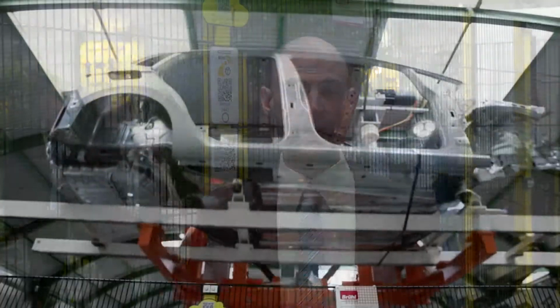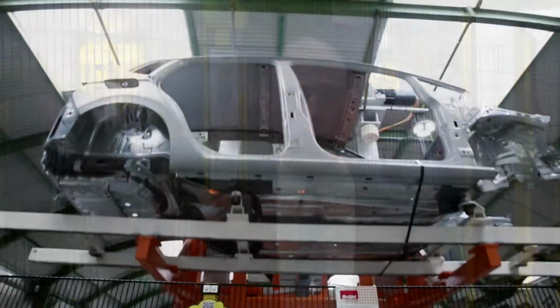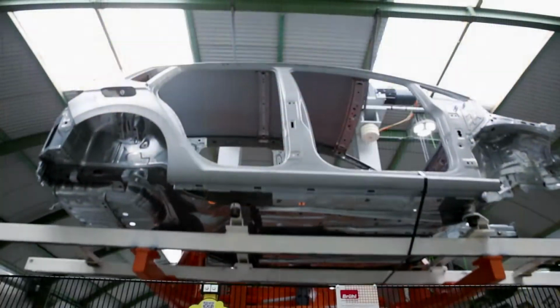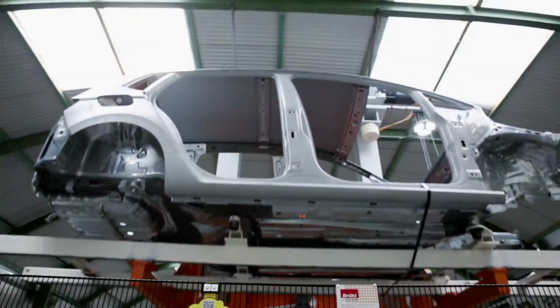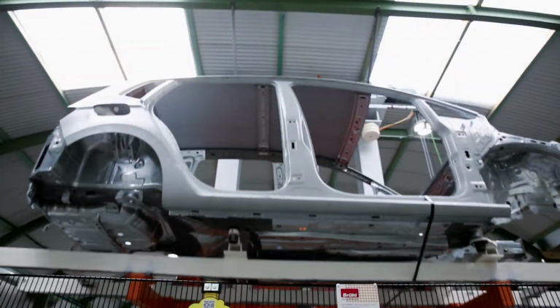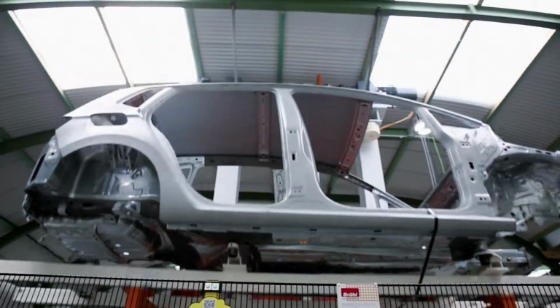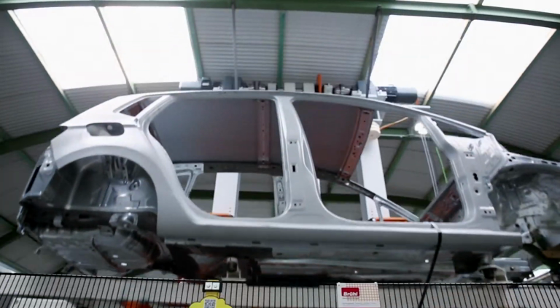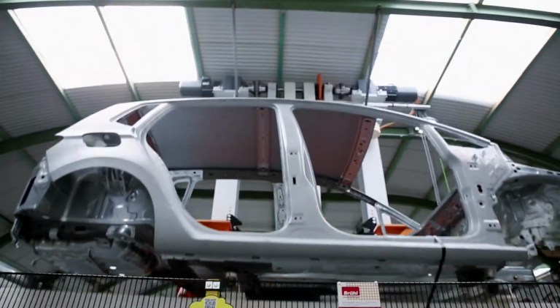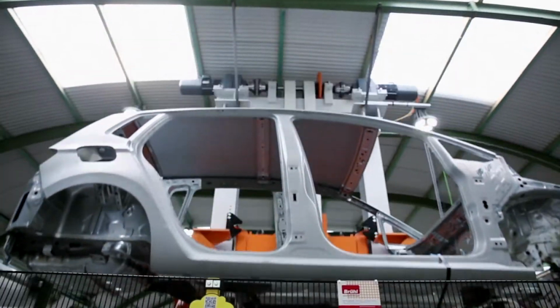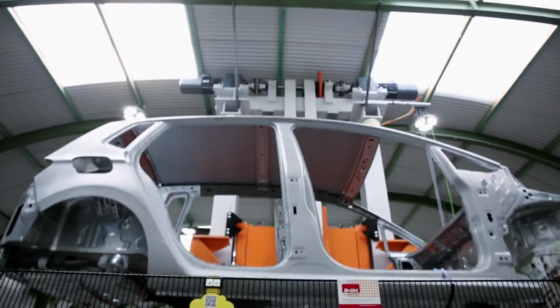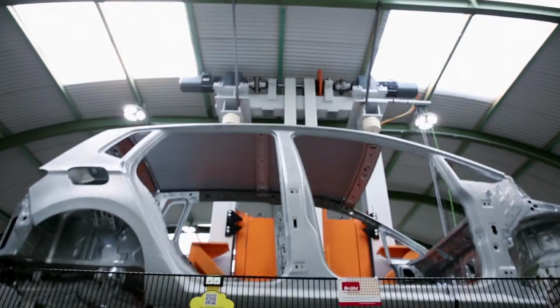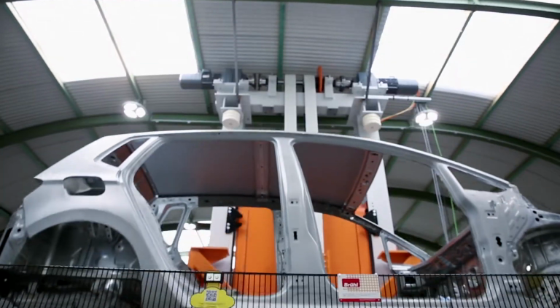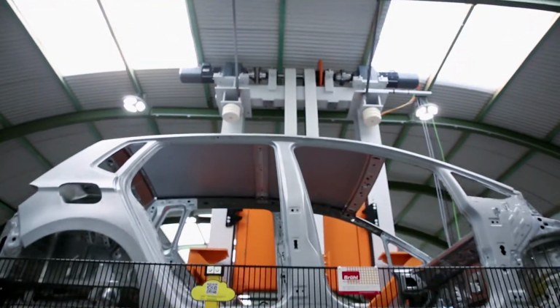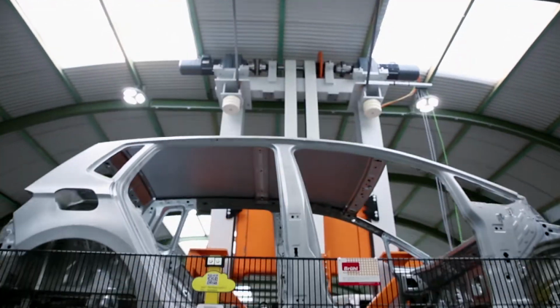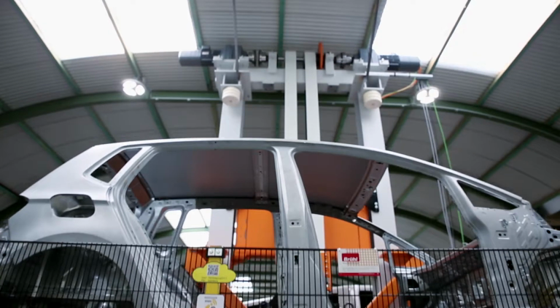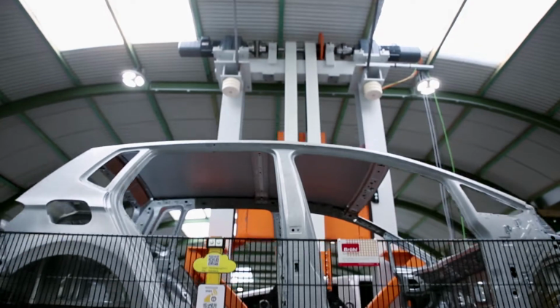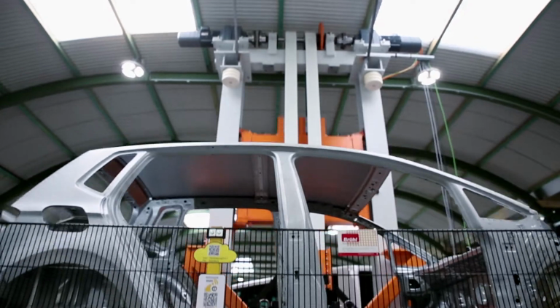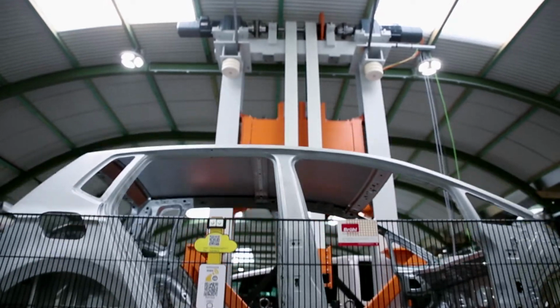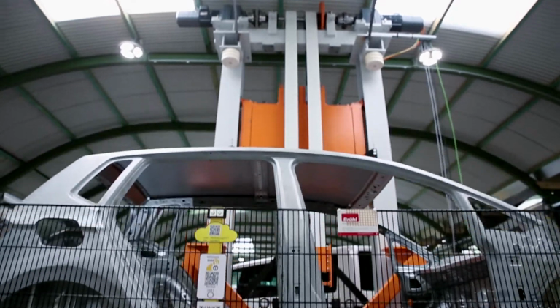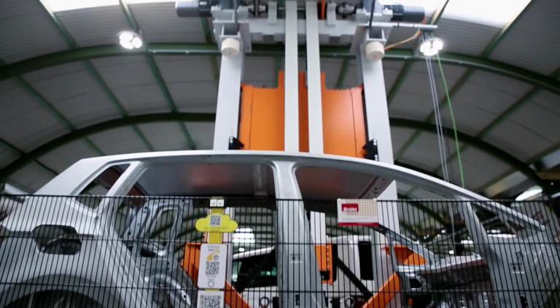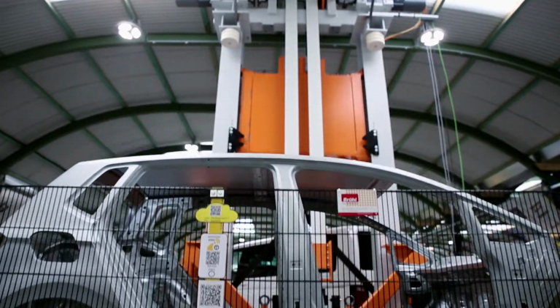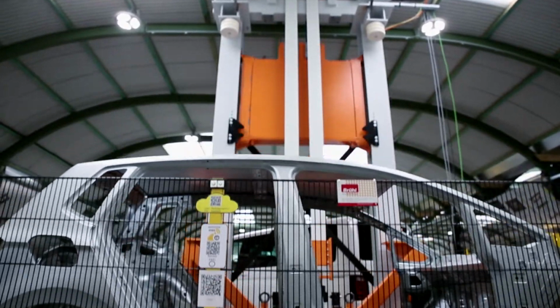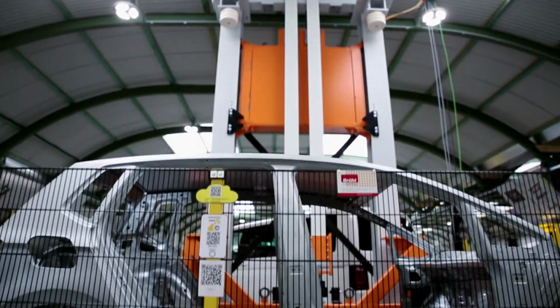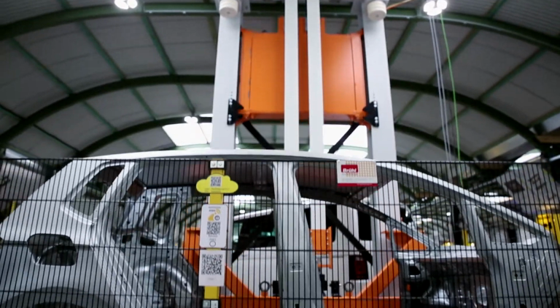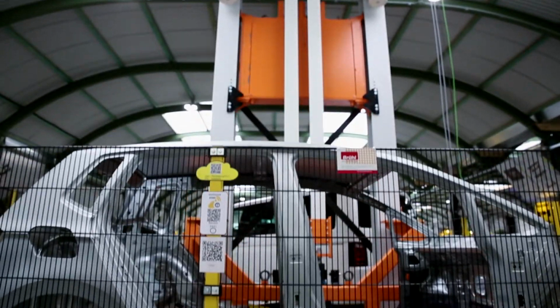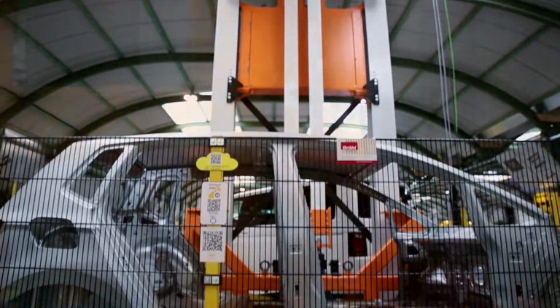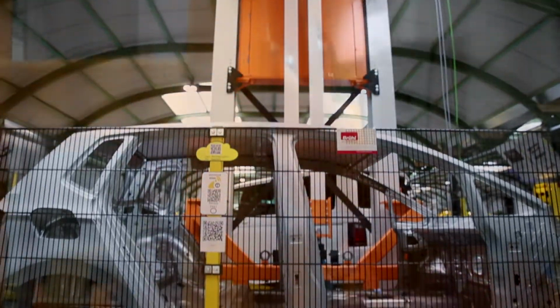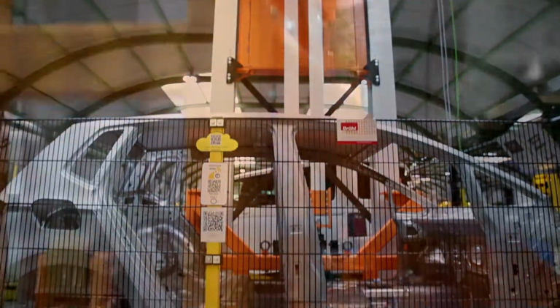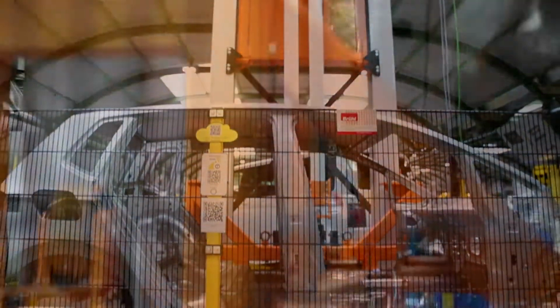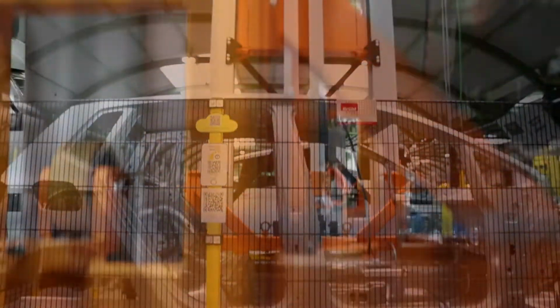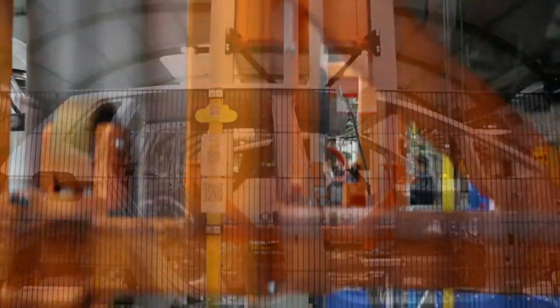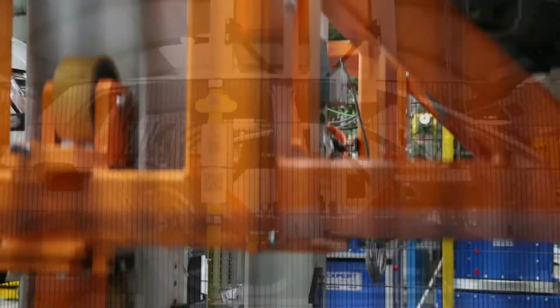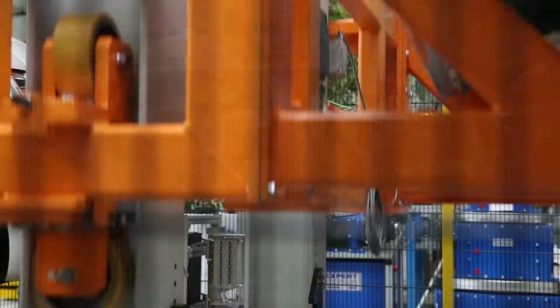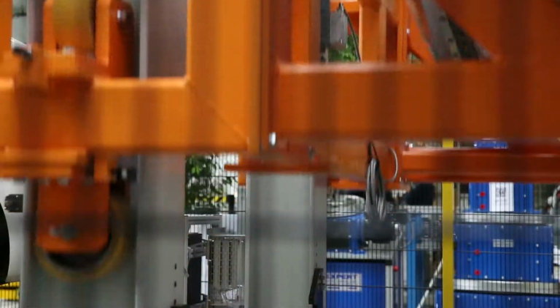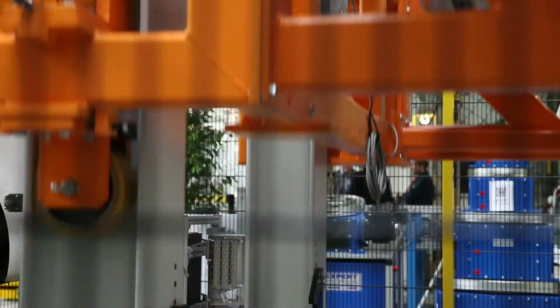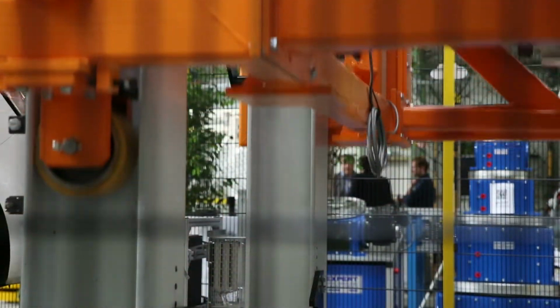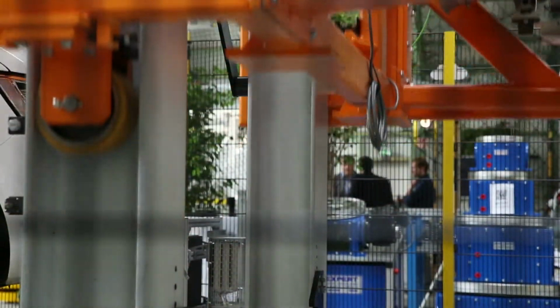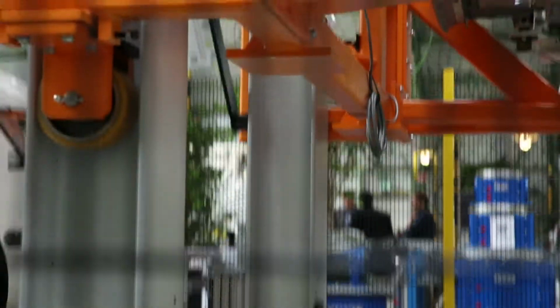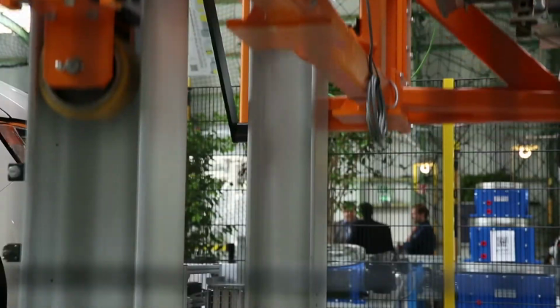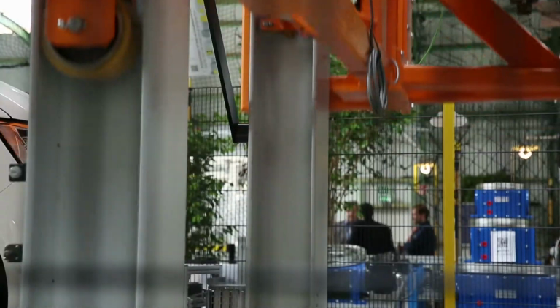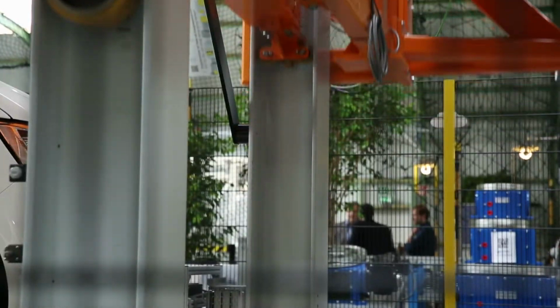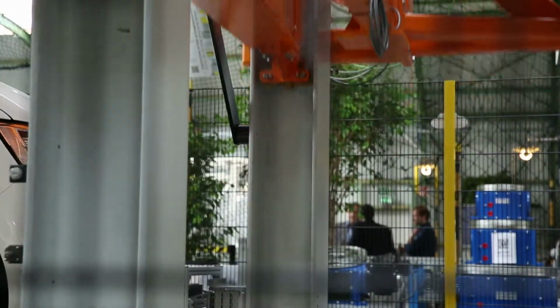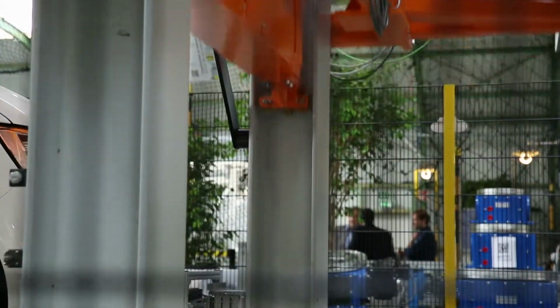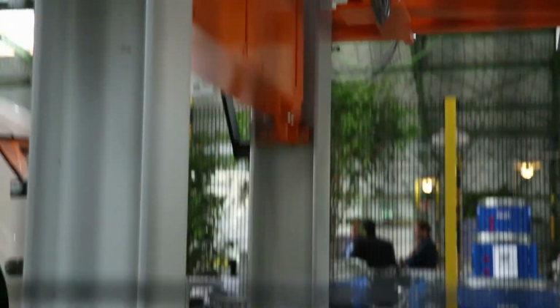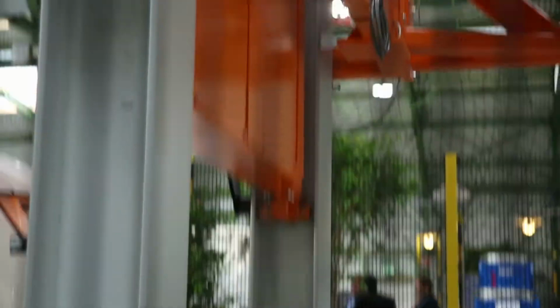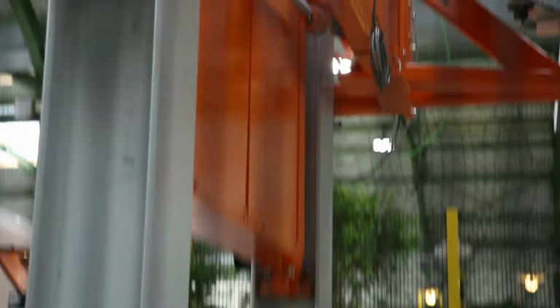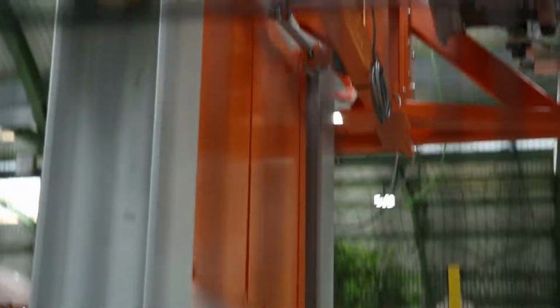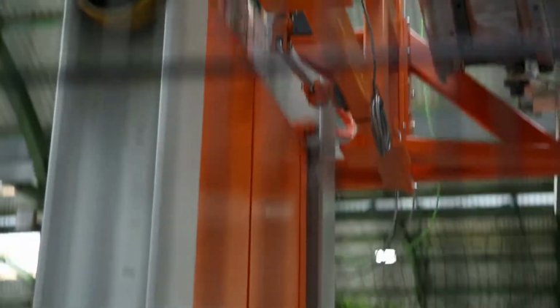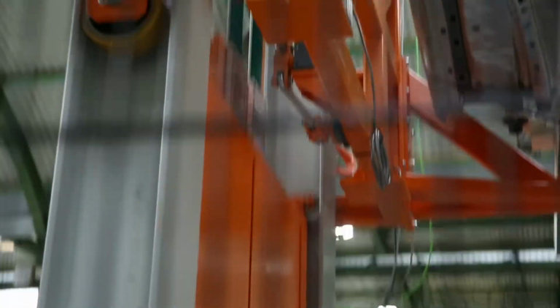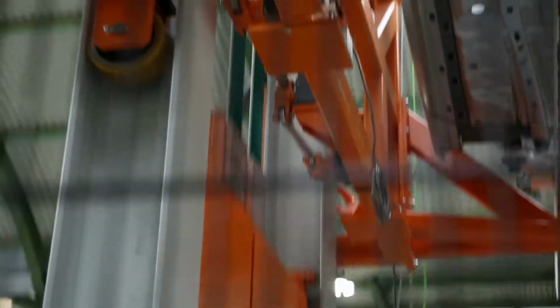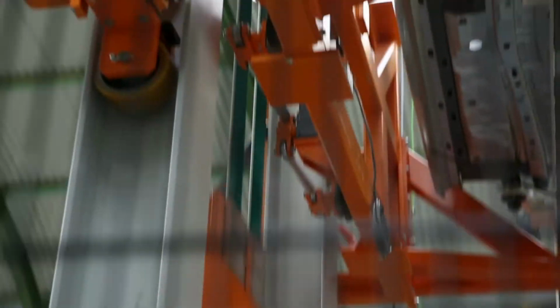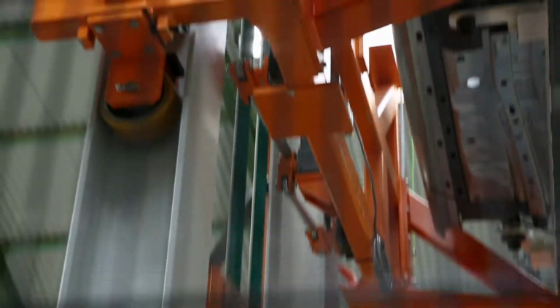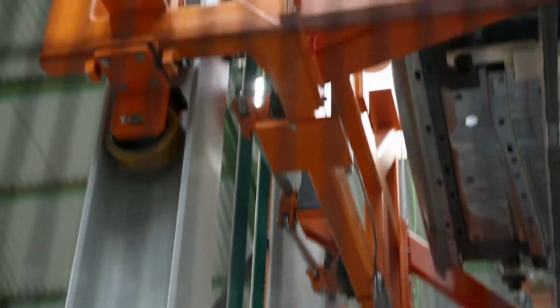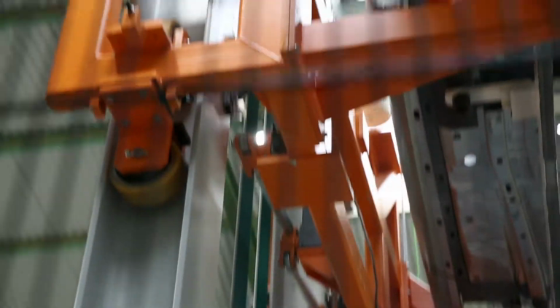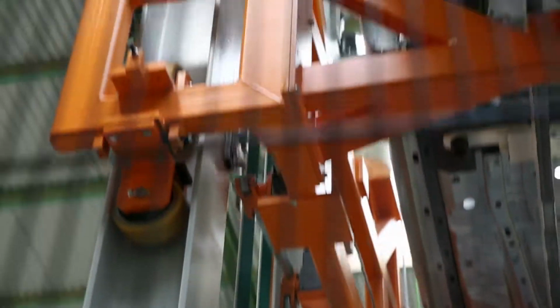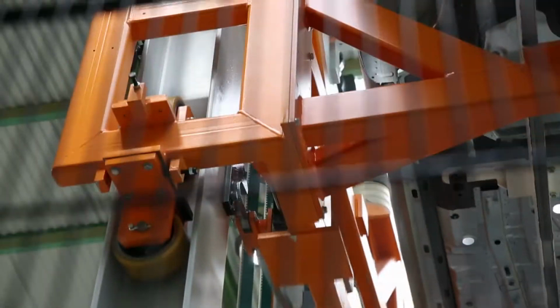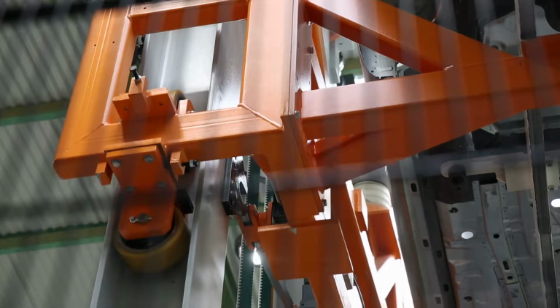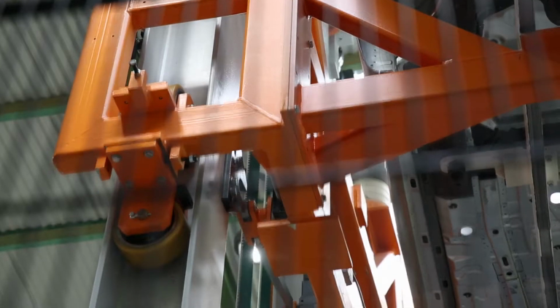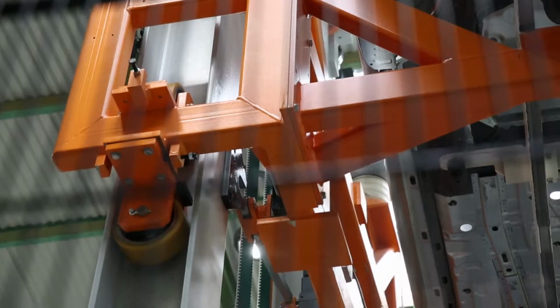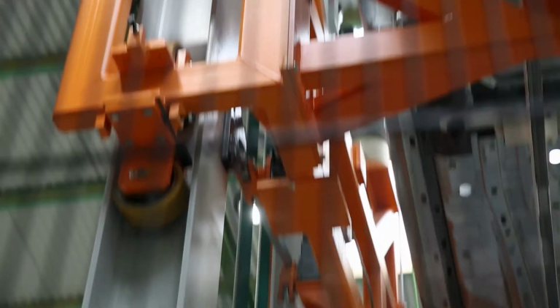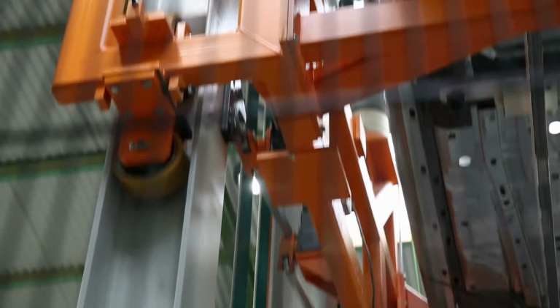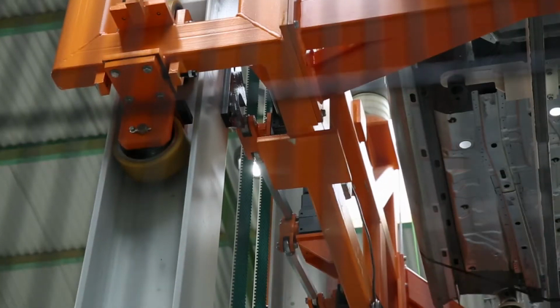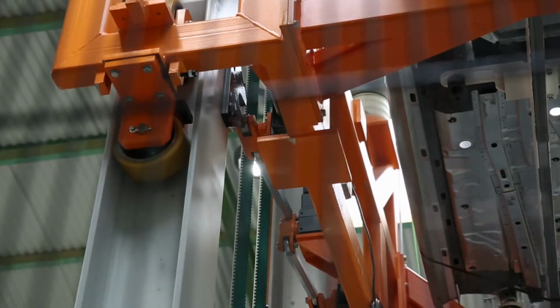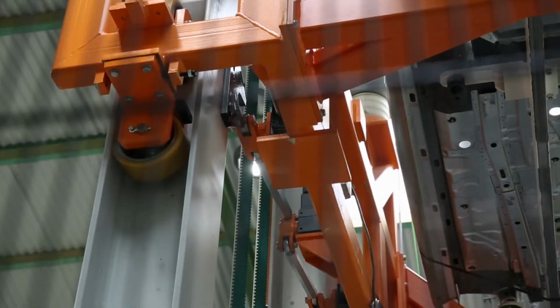It has space-saving dimensions. The columns, designed as double T girders, guide the counterweight and the skid.